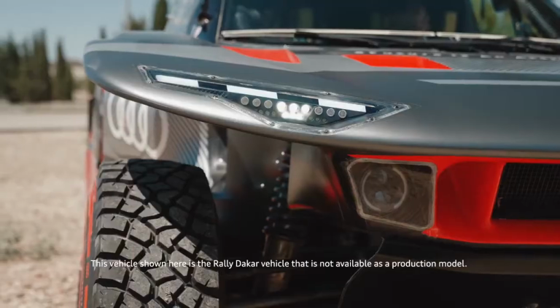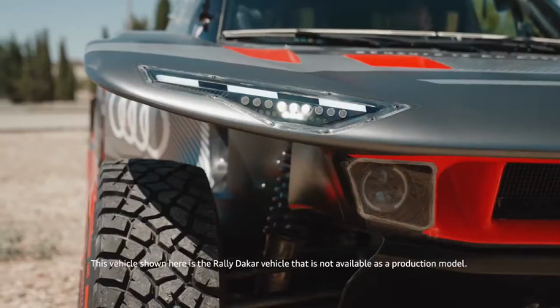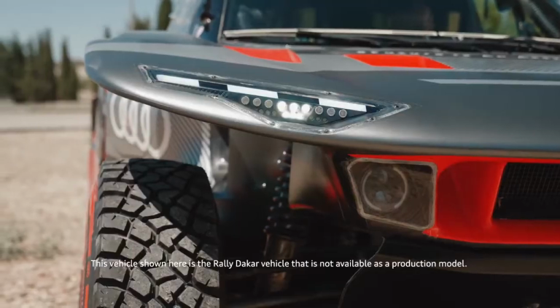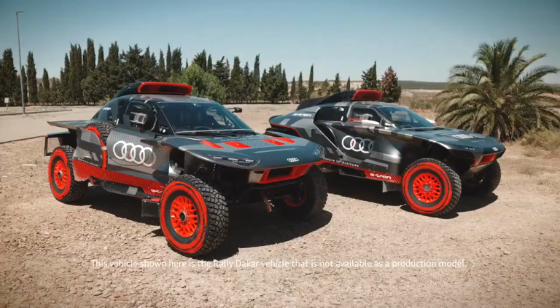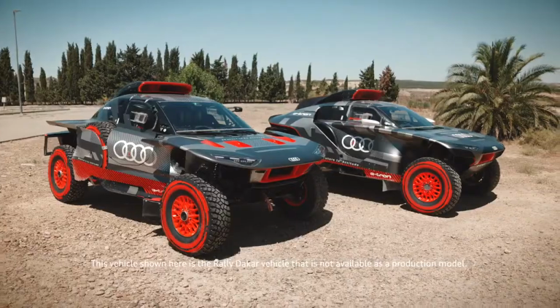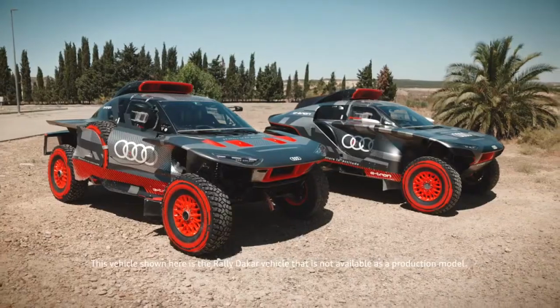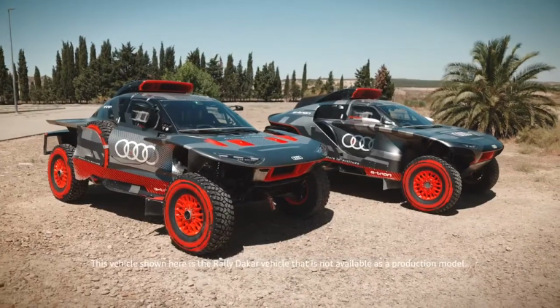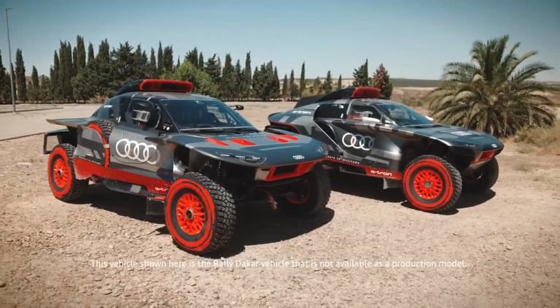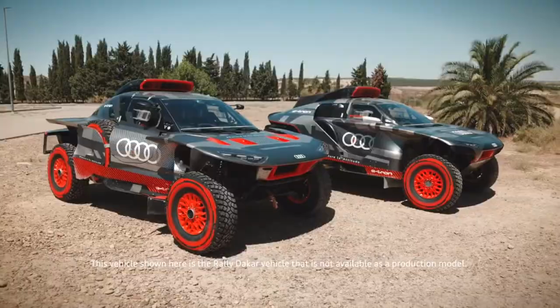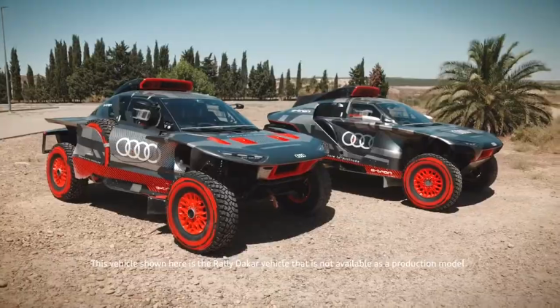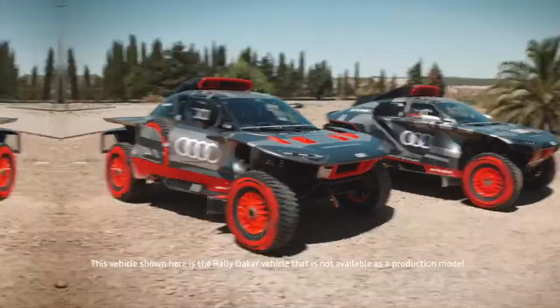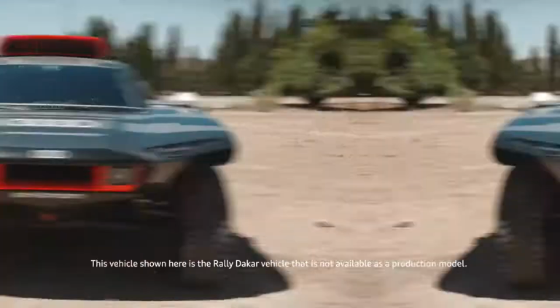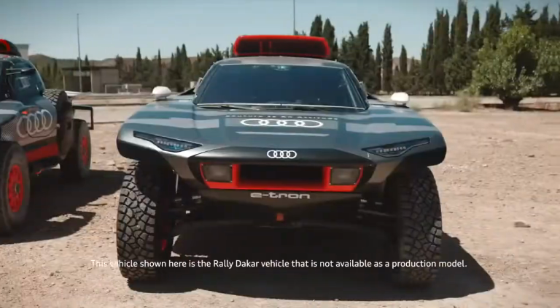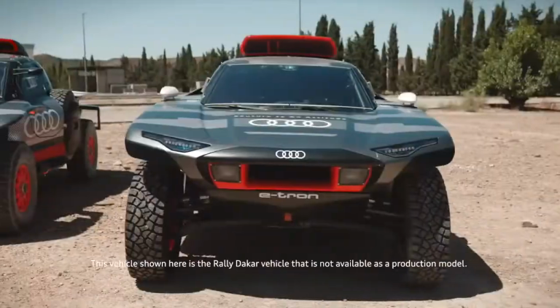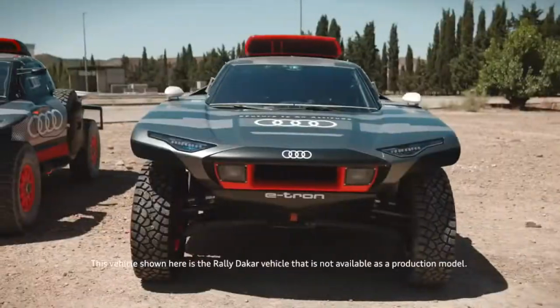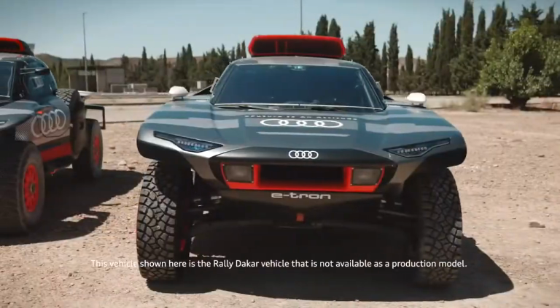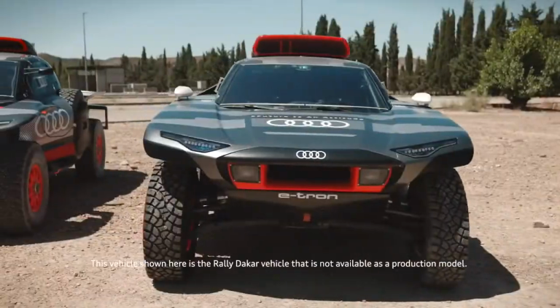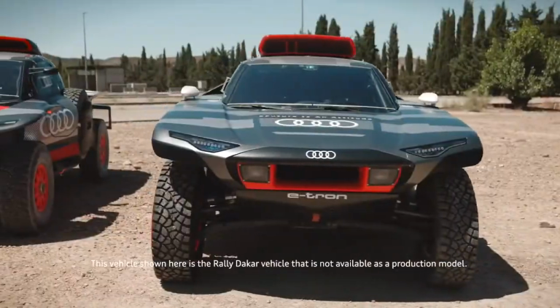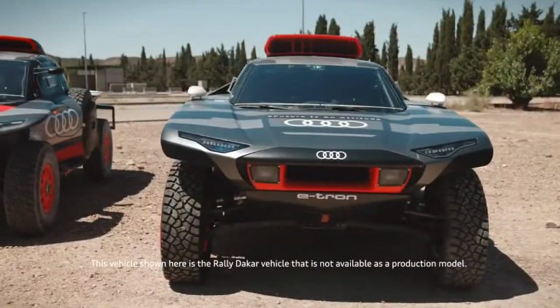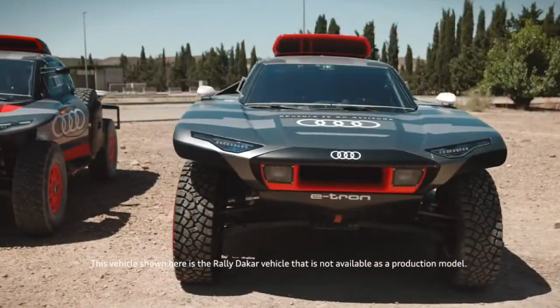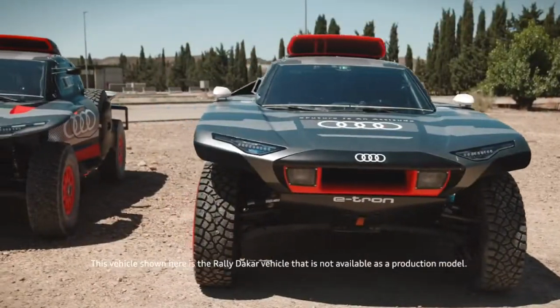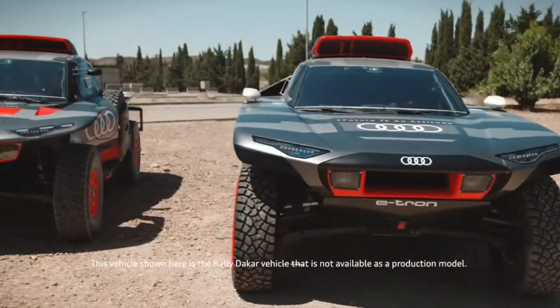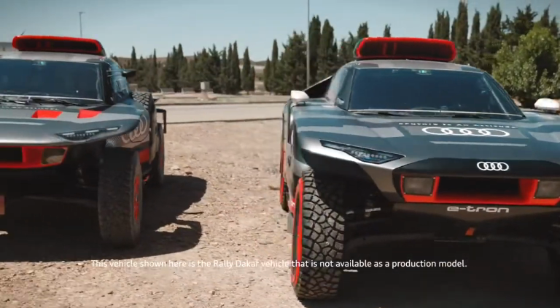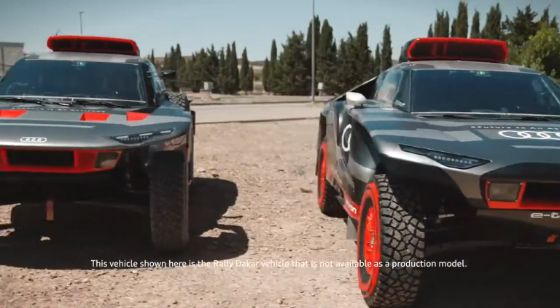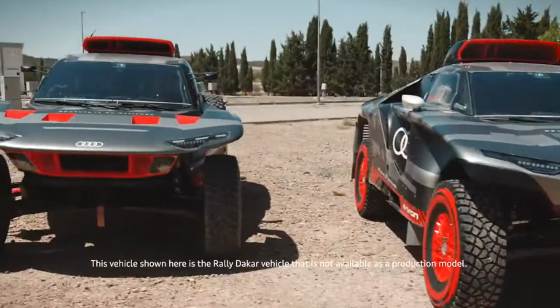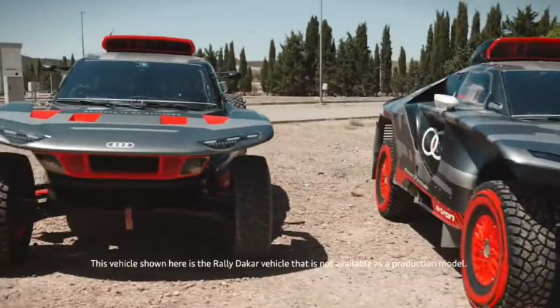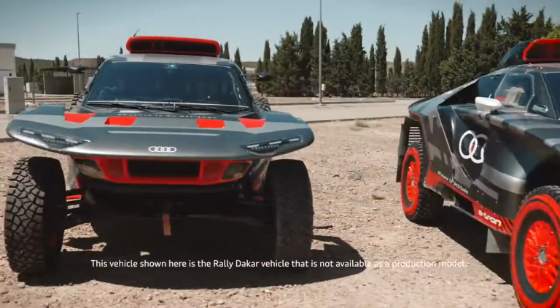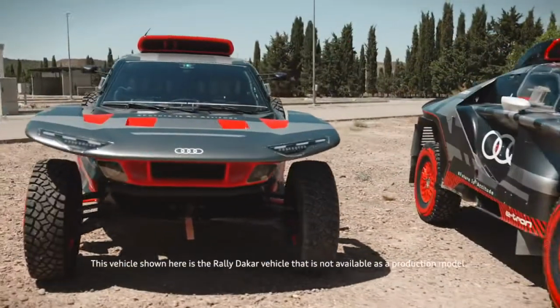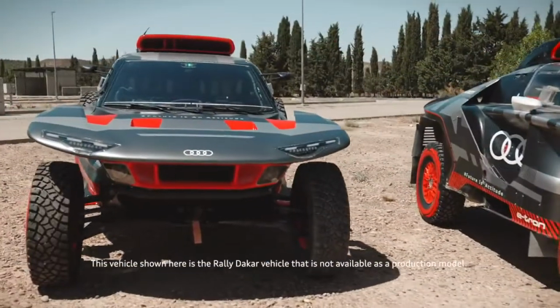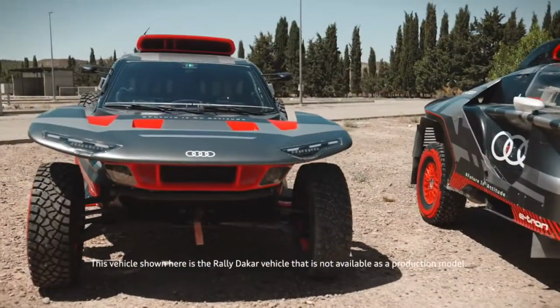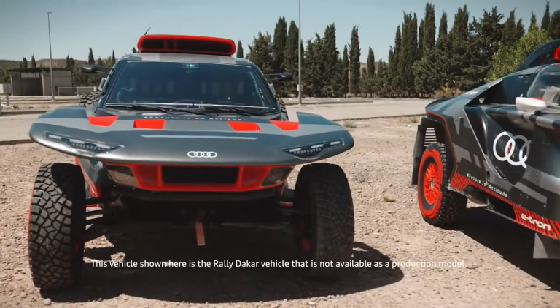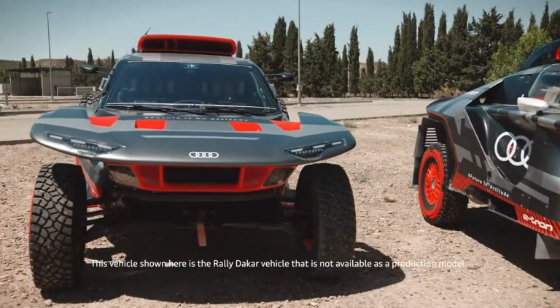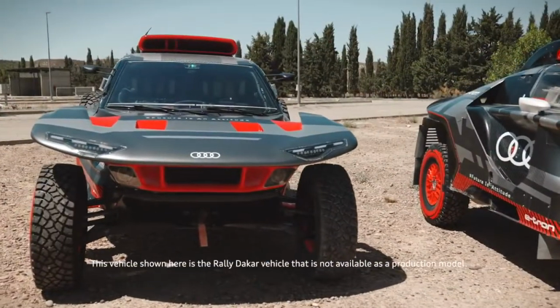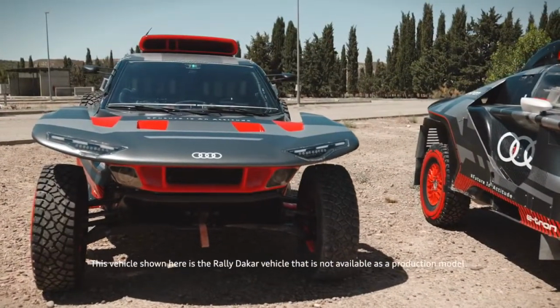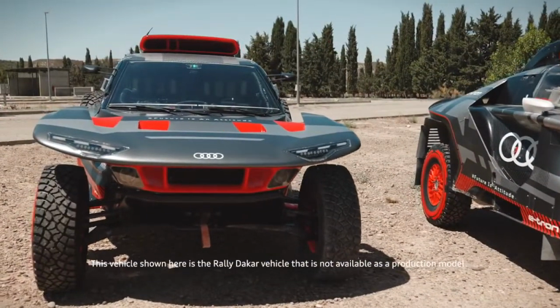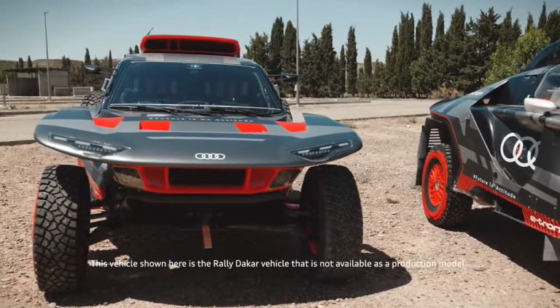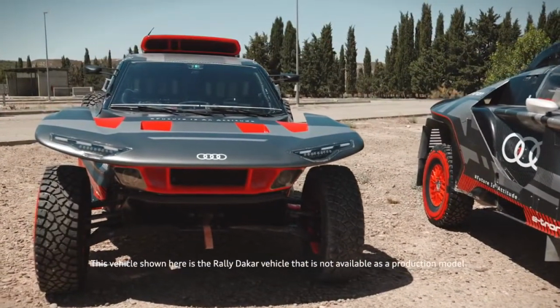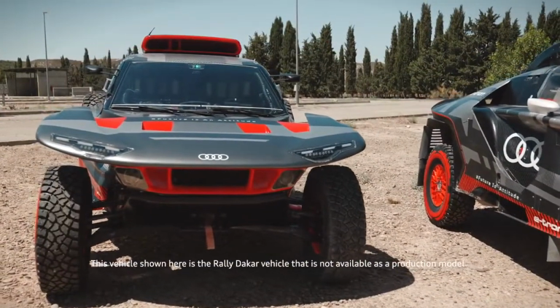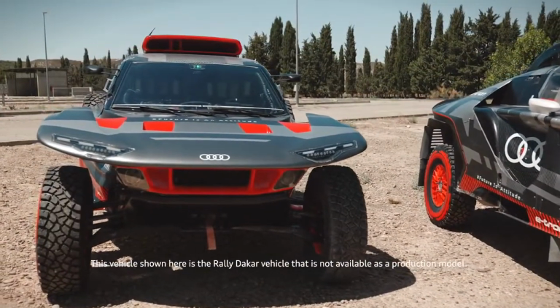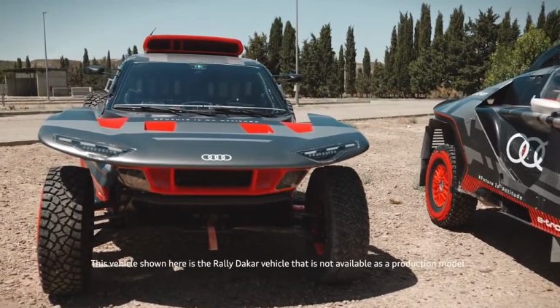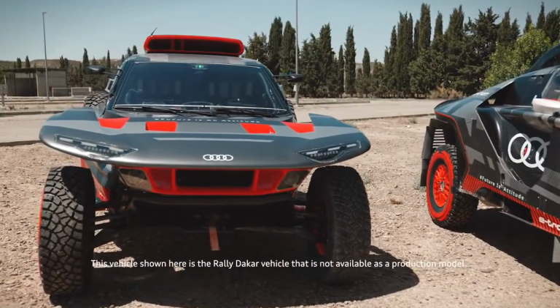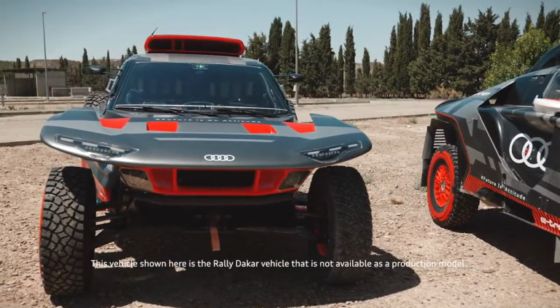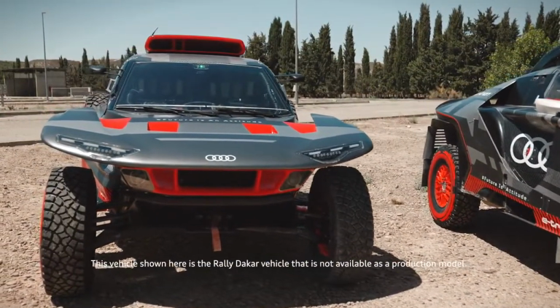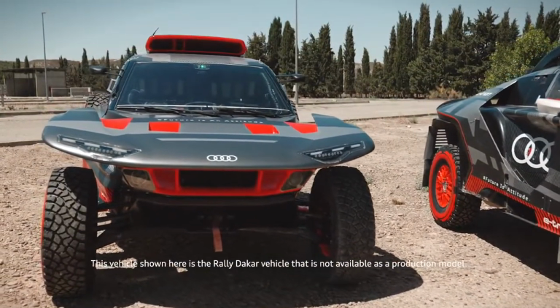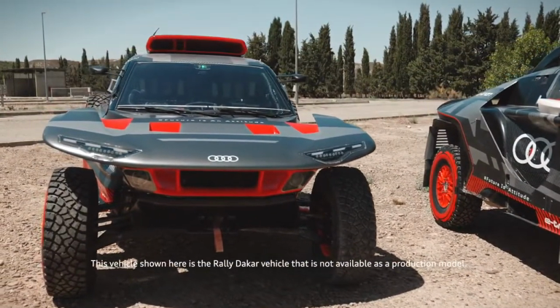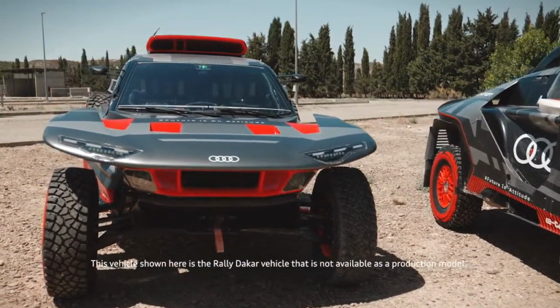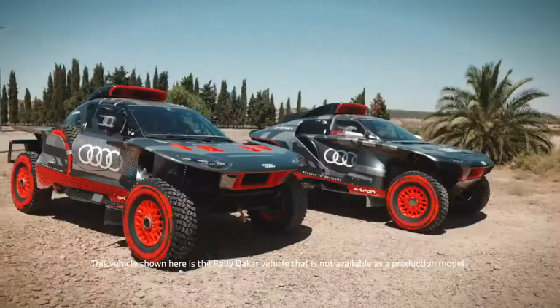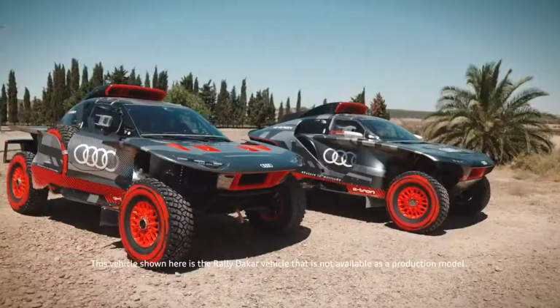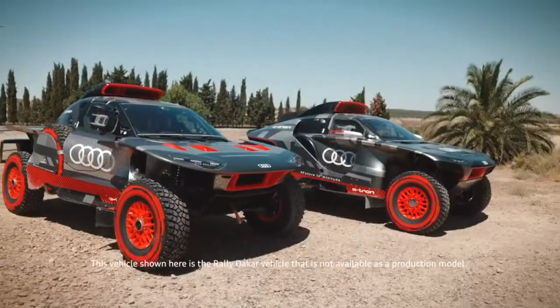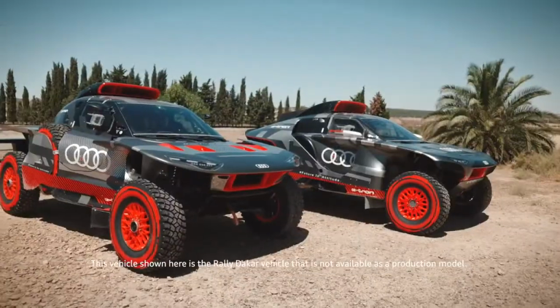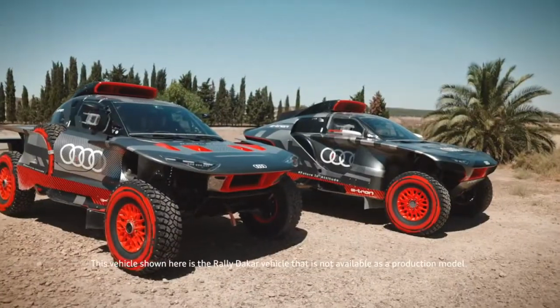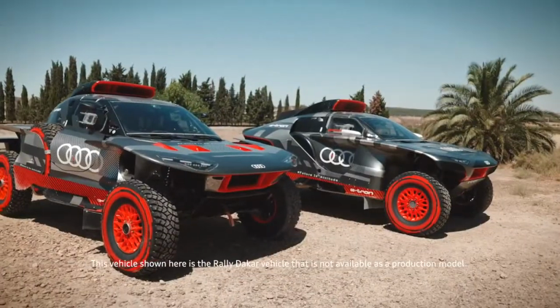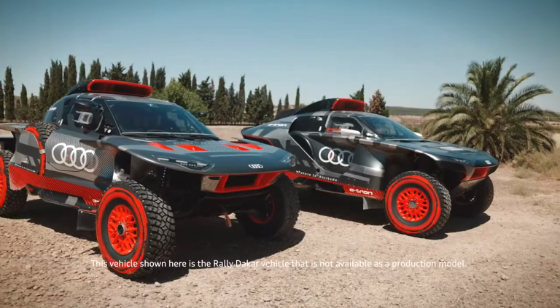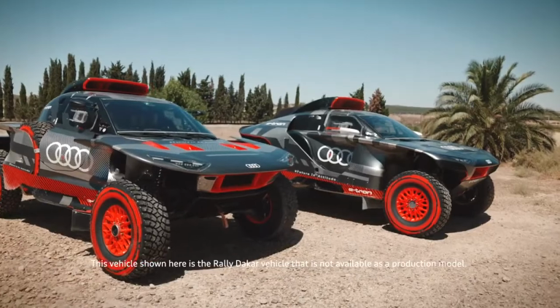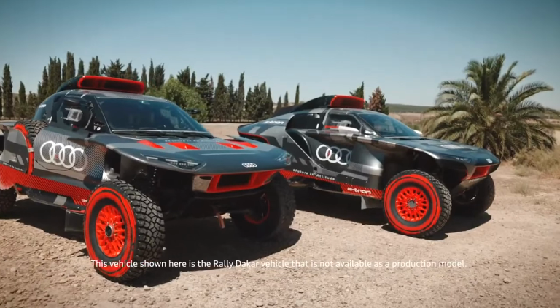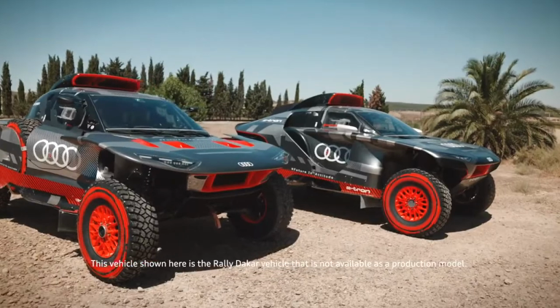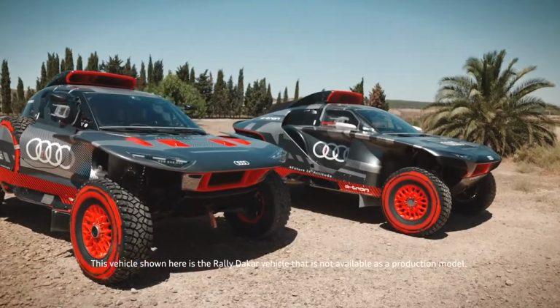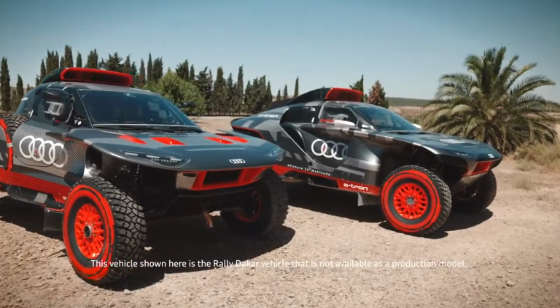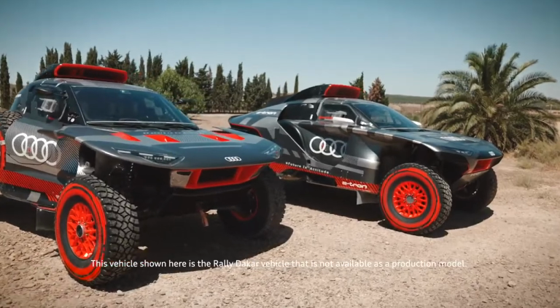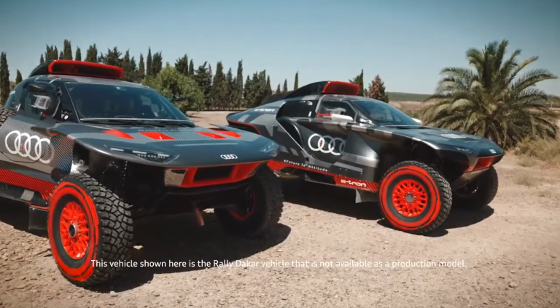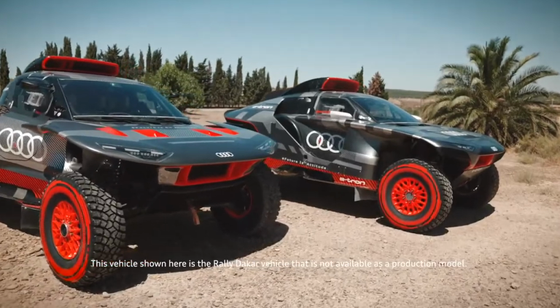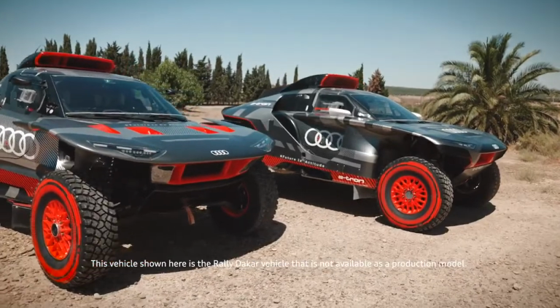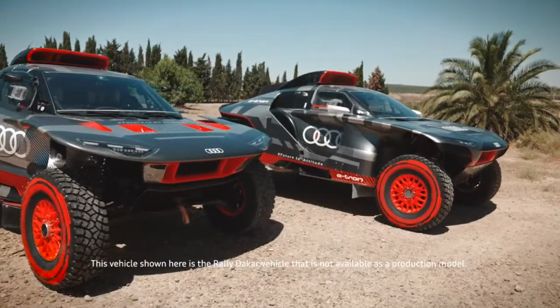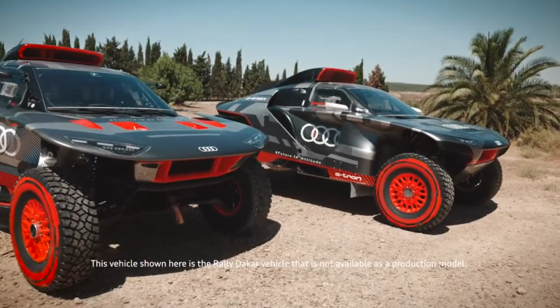The new Audi RSQ e-tron E2 — lighter, more aerodynamic and more efficient than ever before.